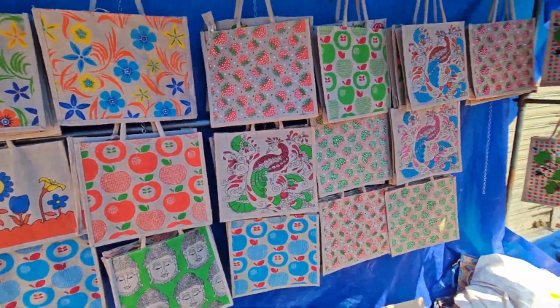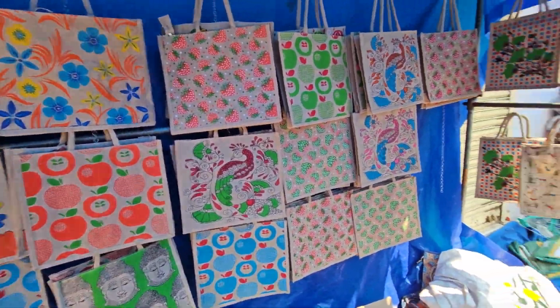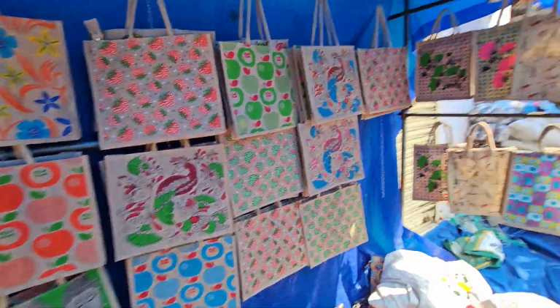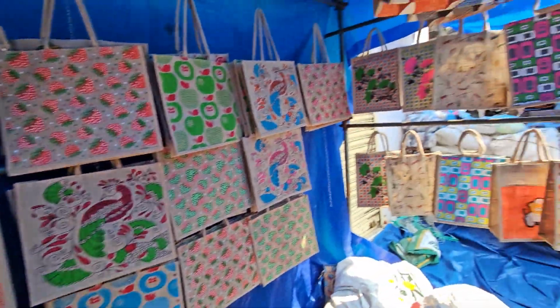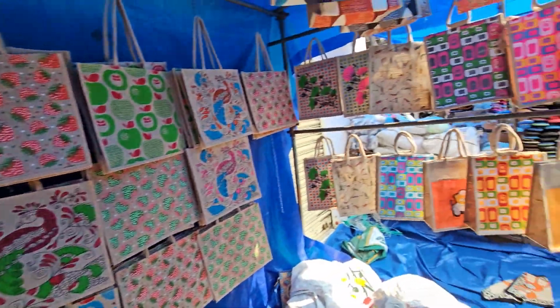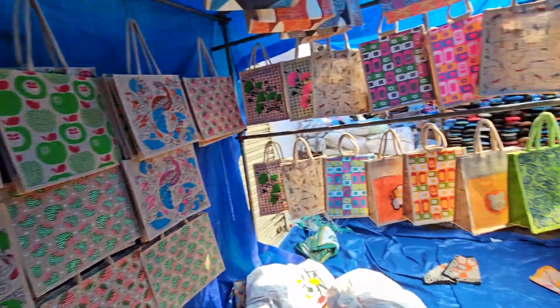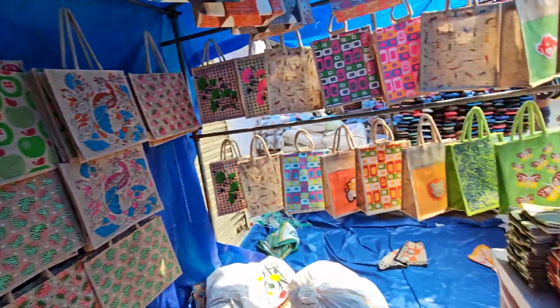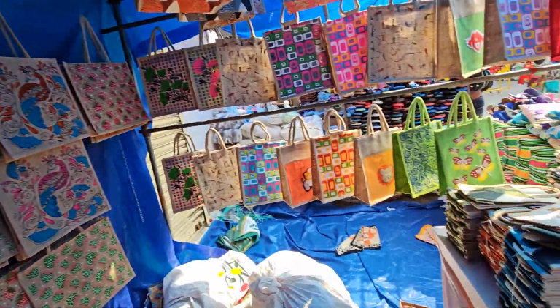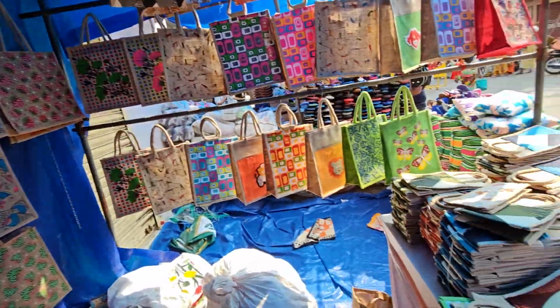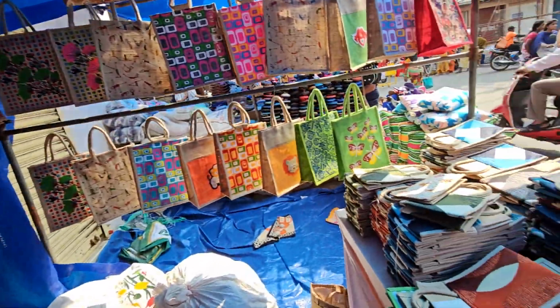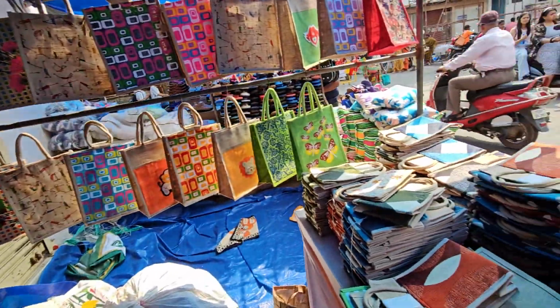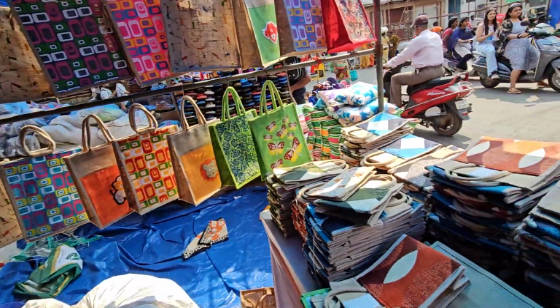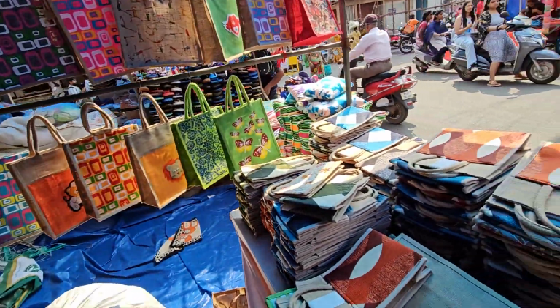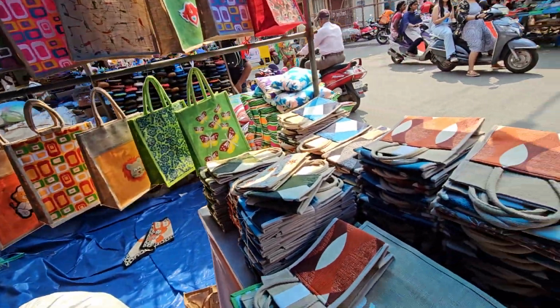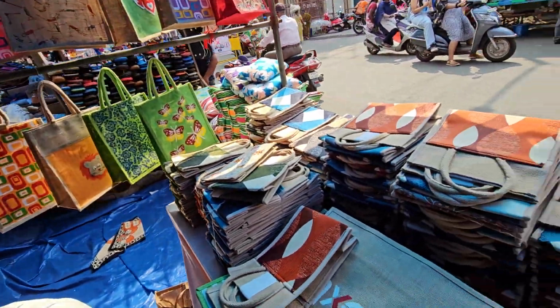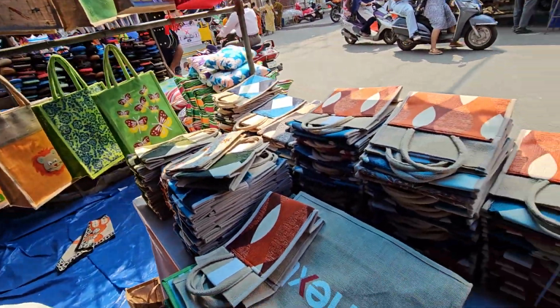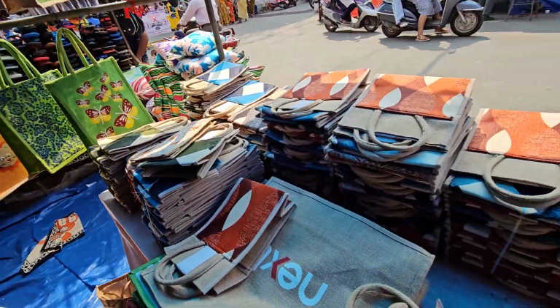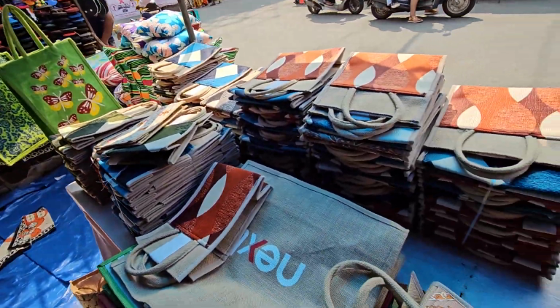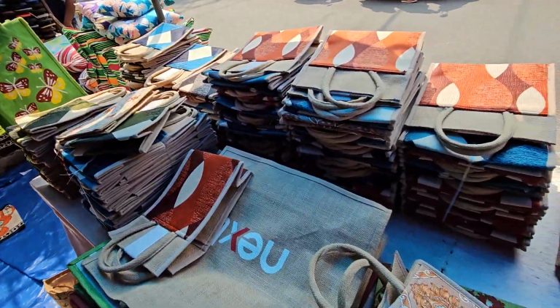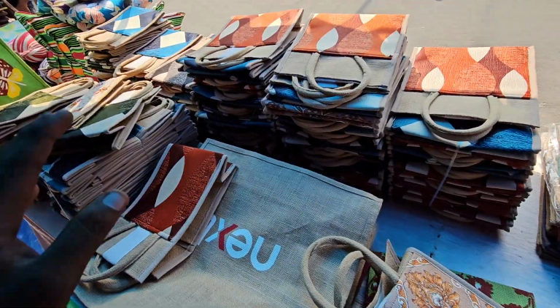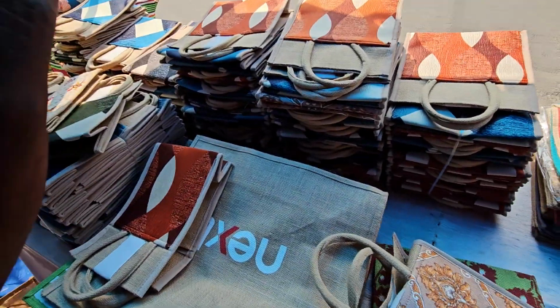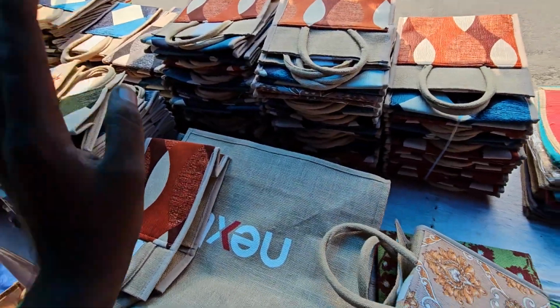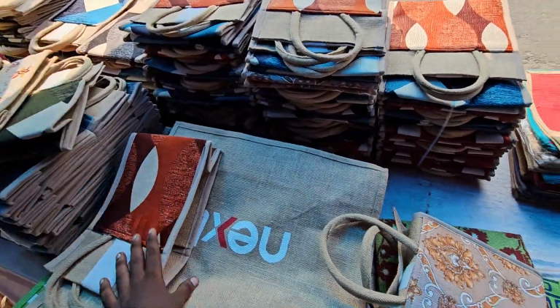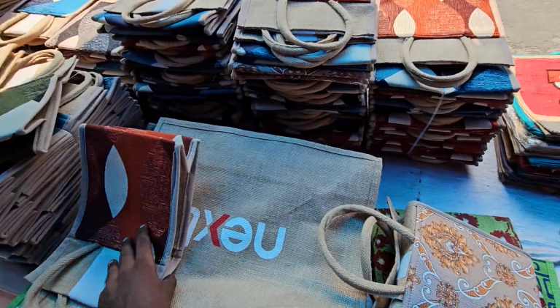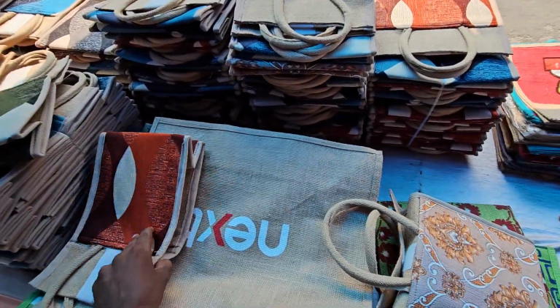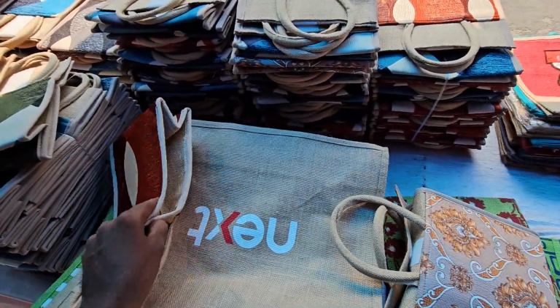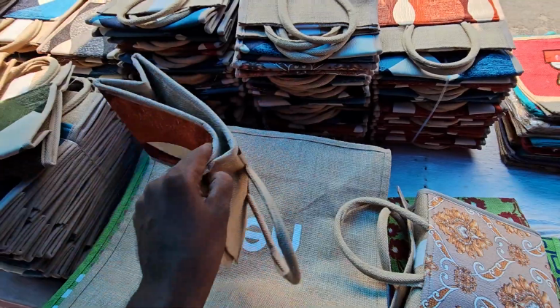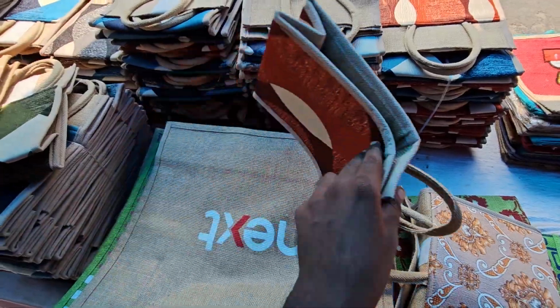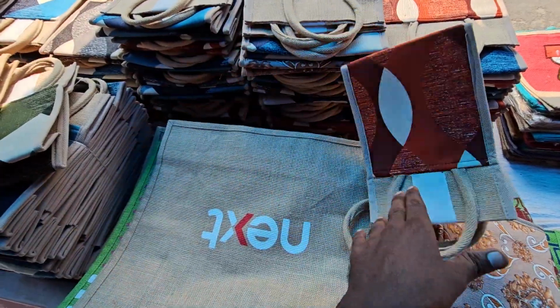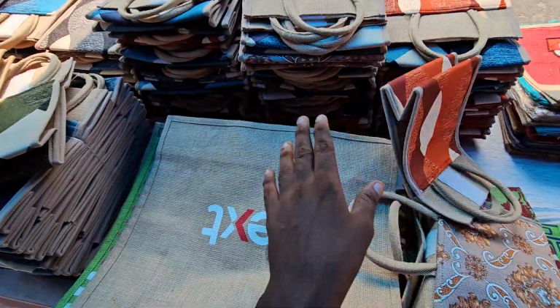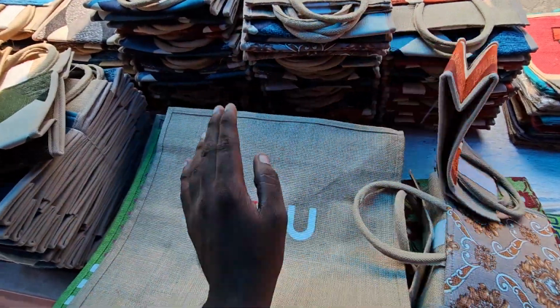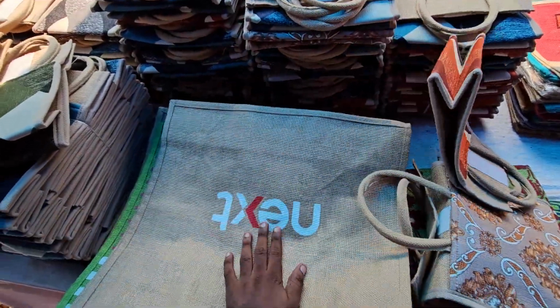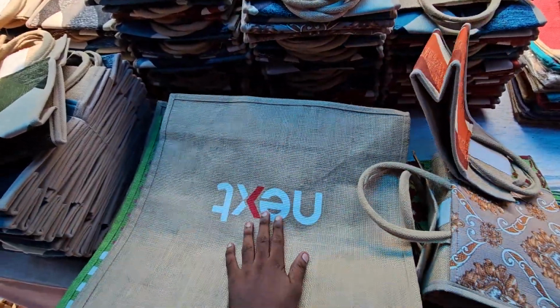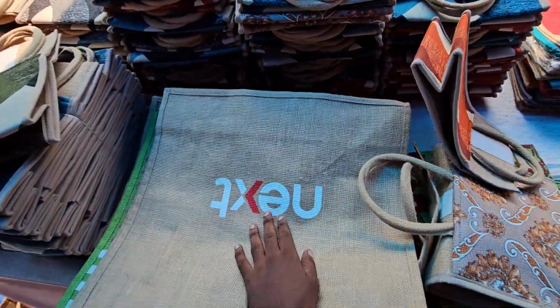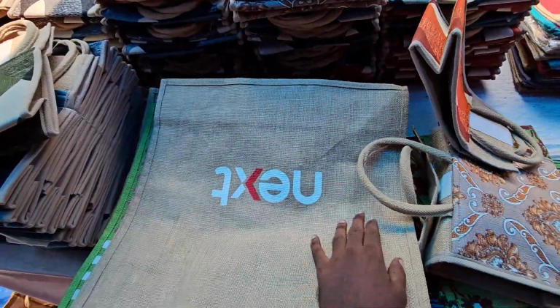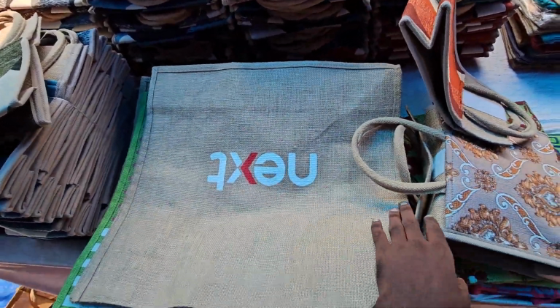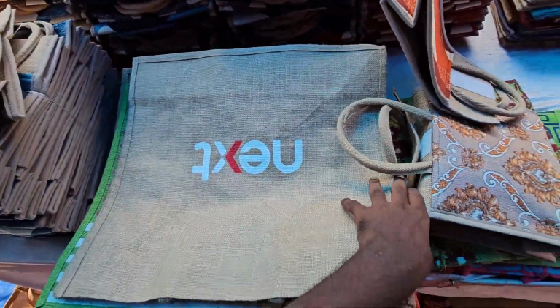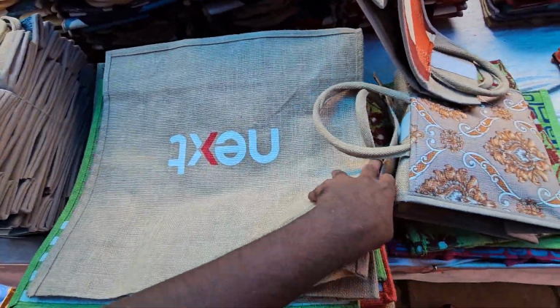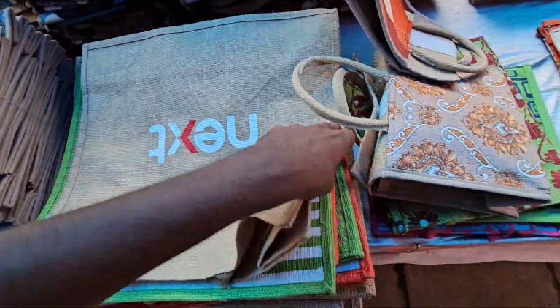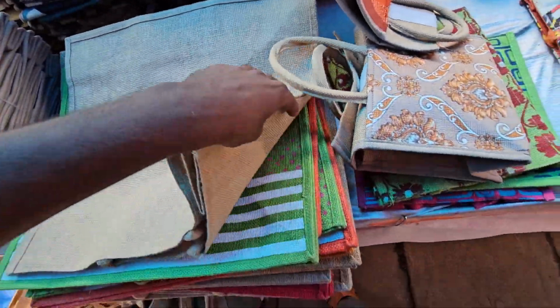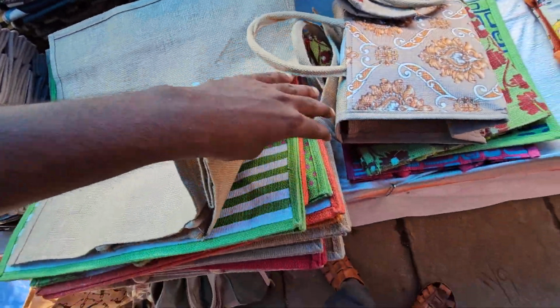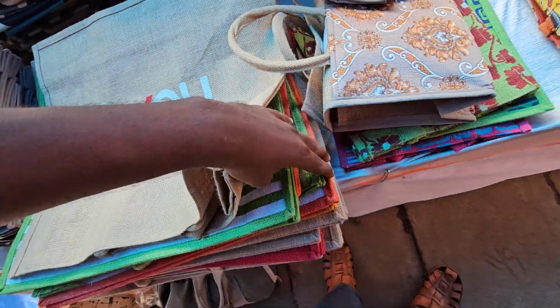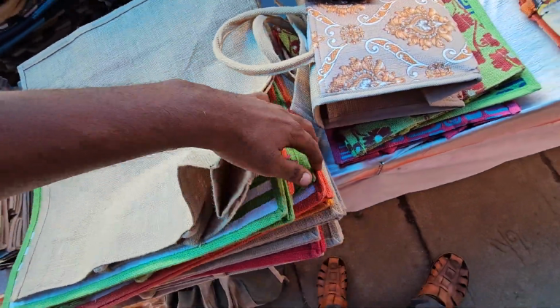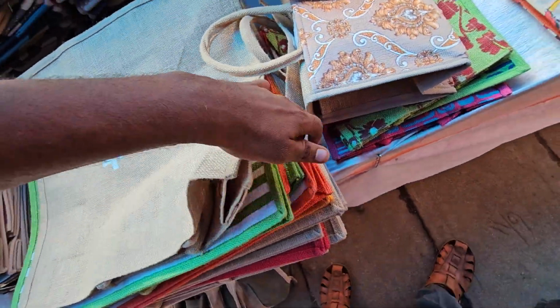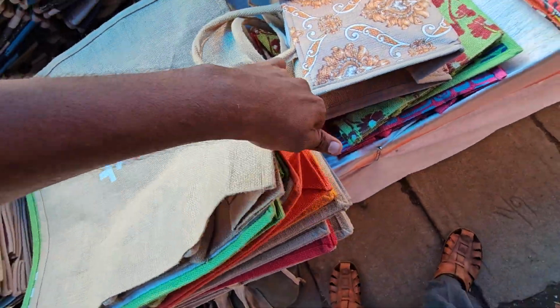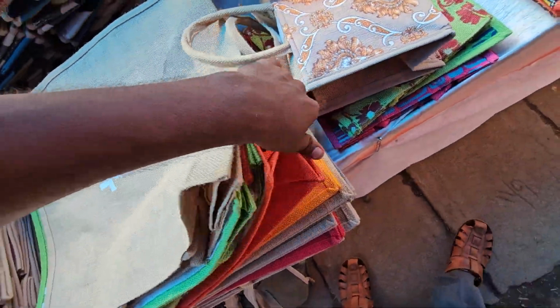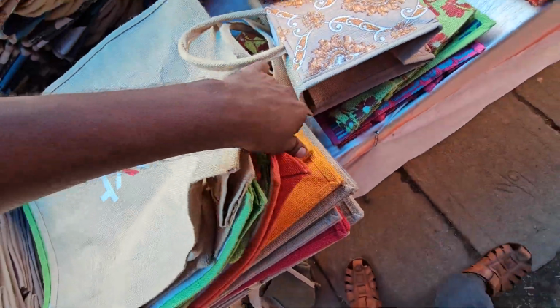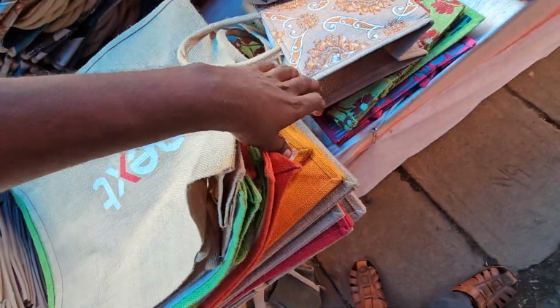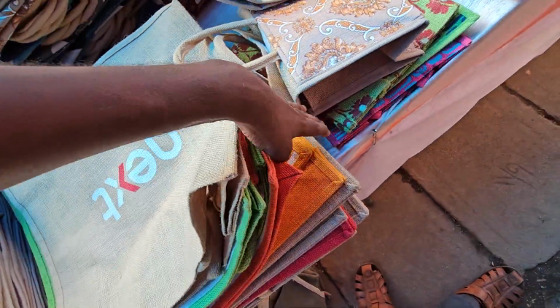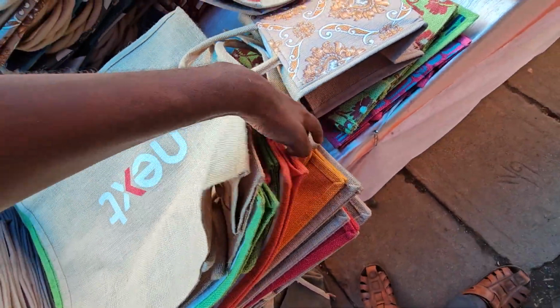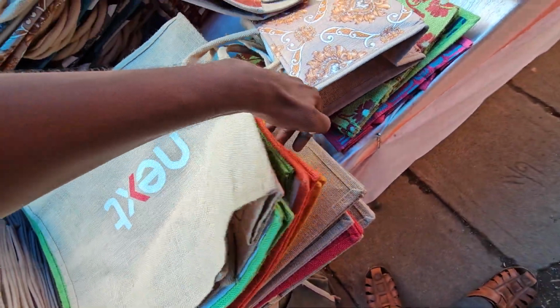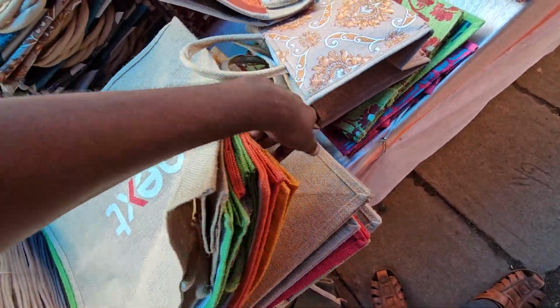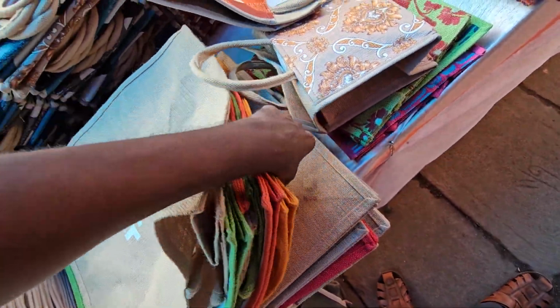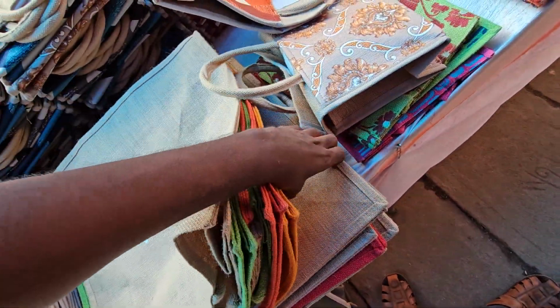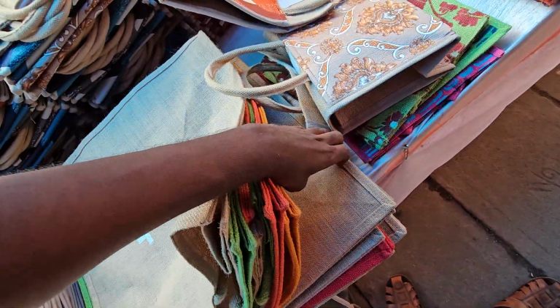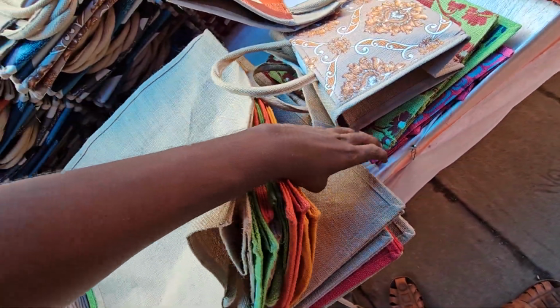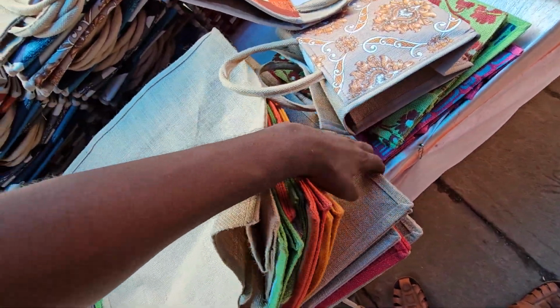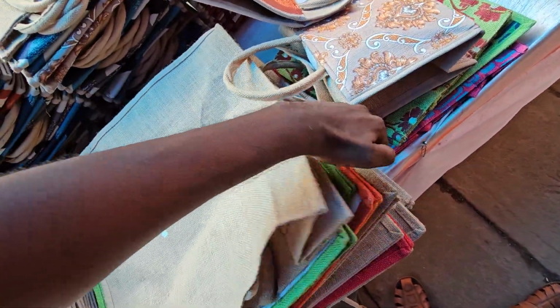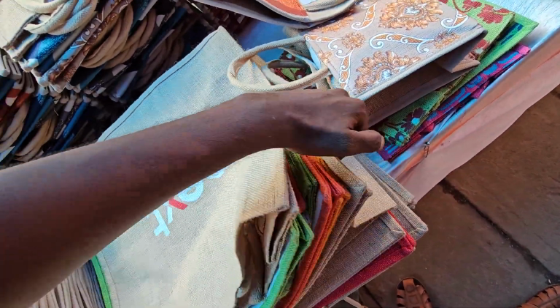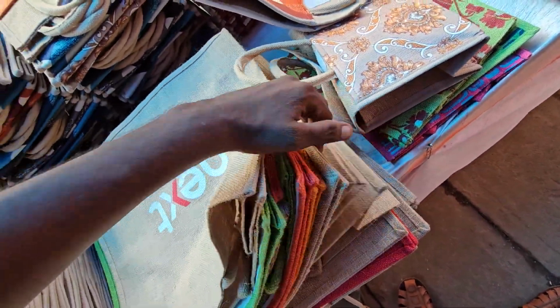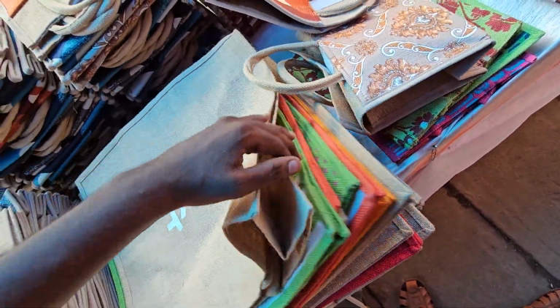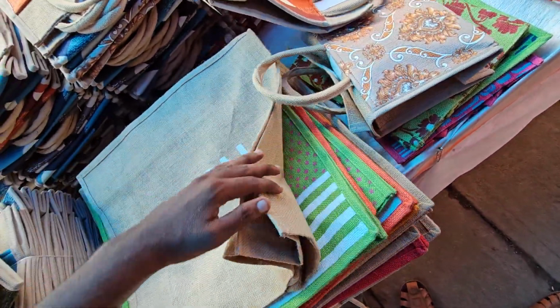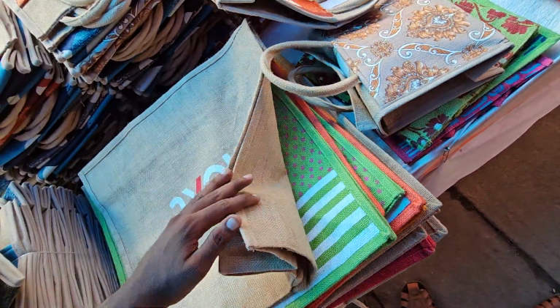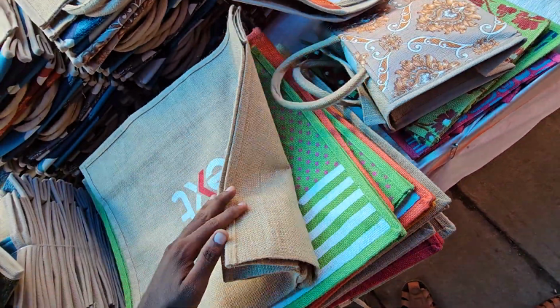And where are we updated? There are big size jute bags. There are different different colors. There are big size jute bags.